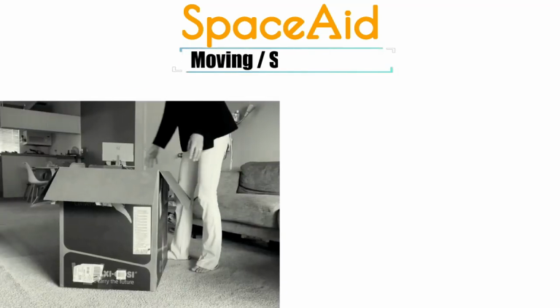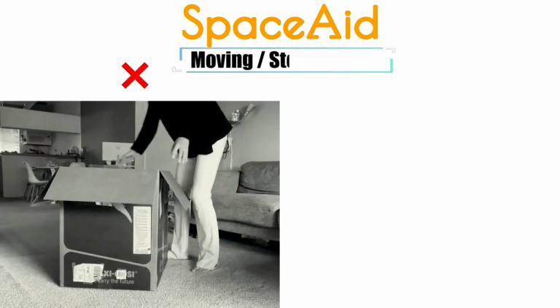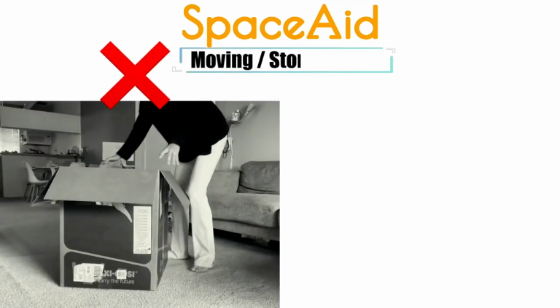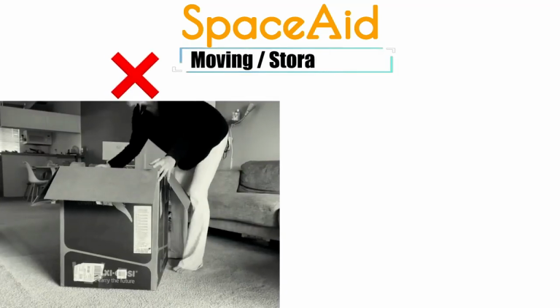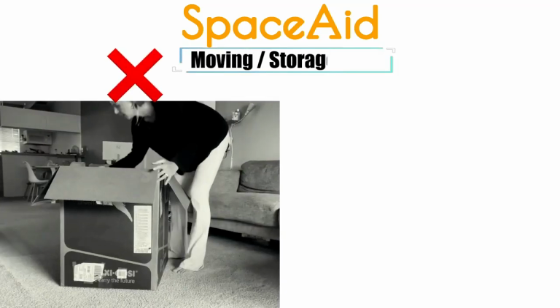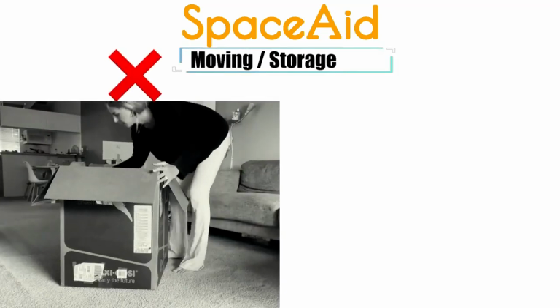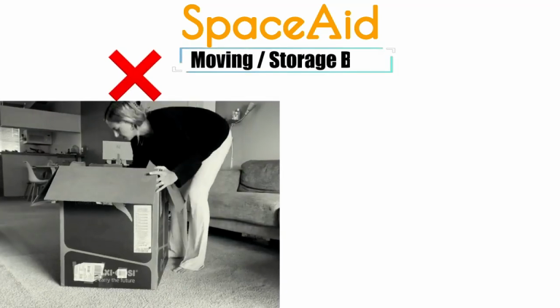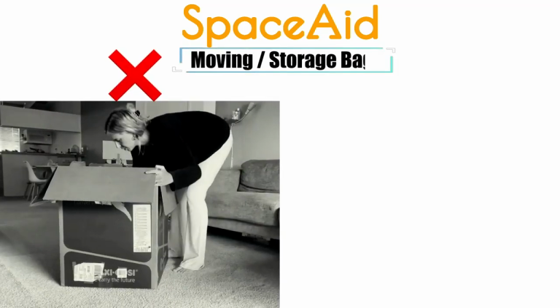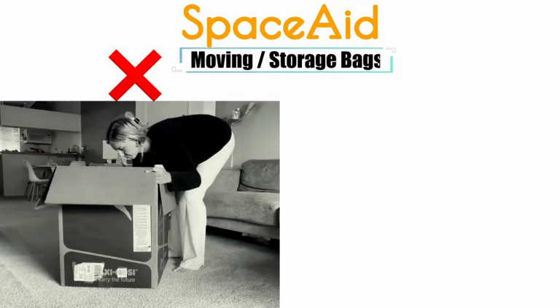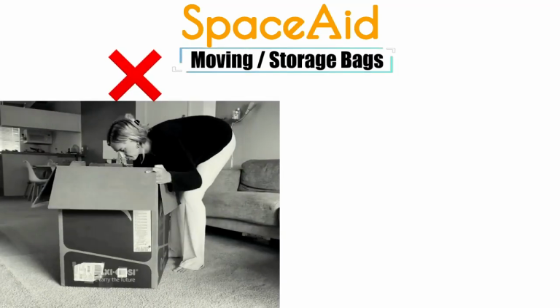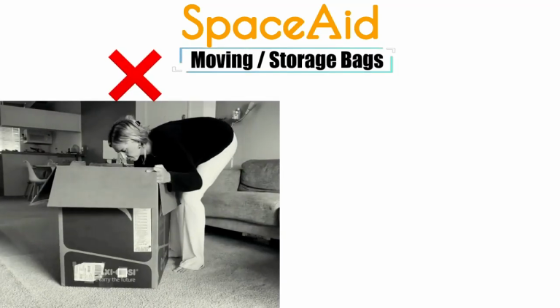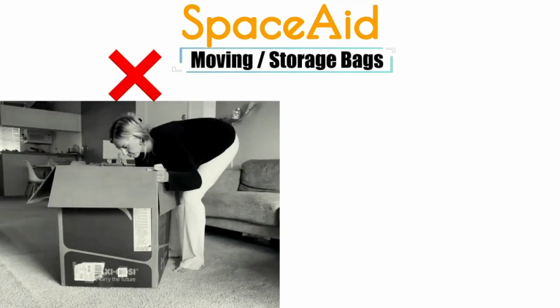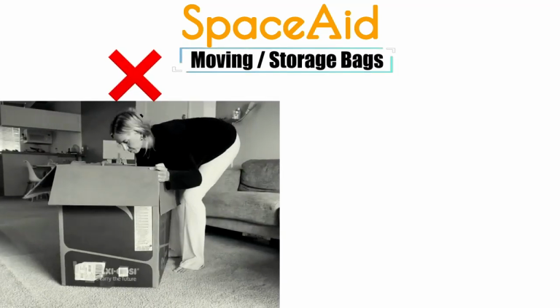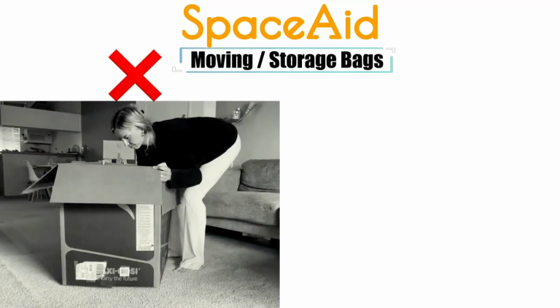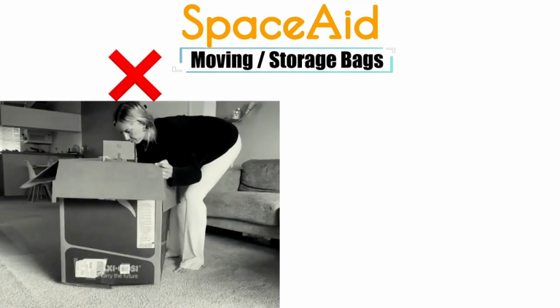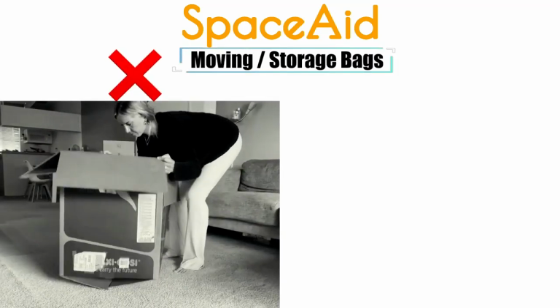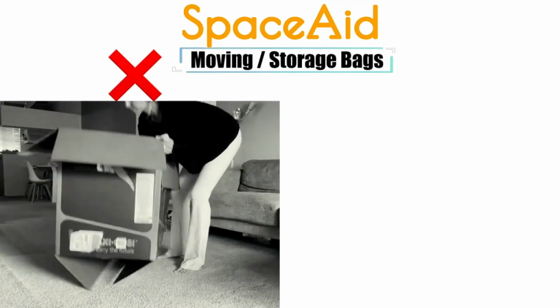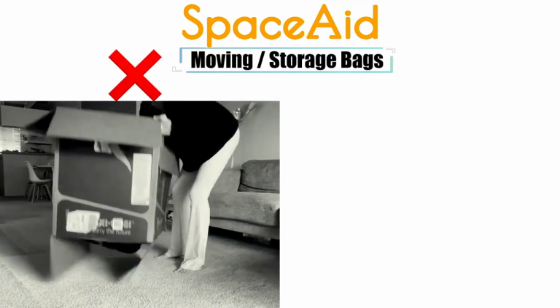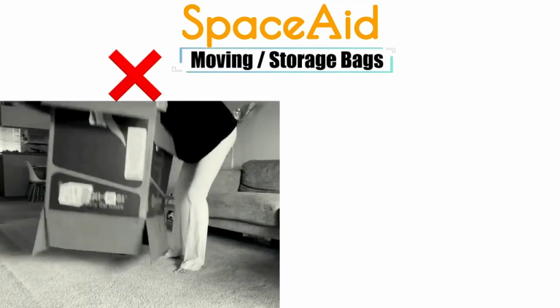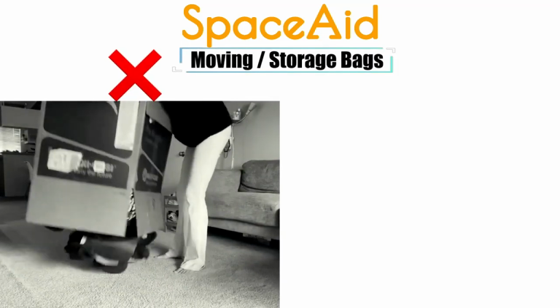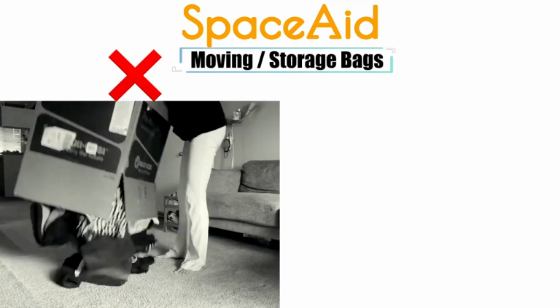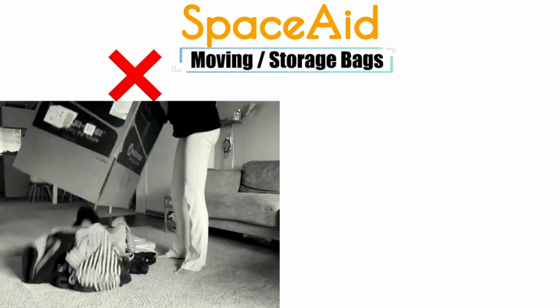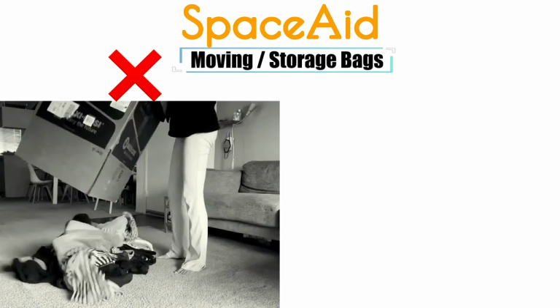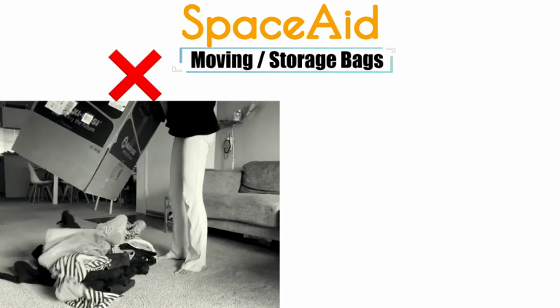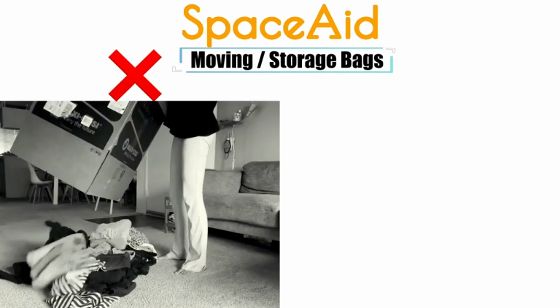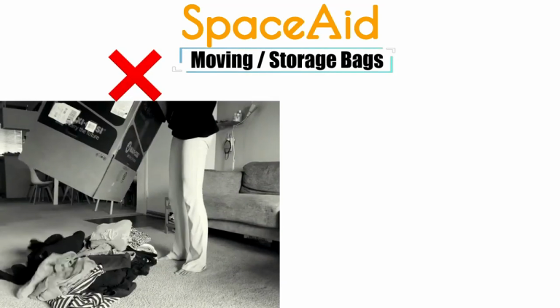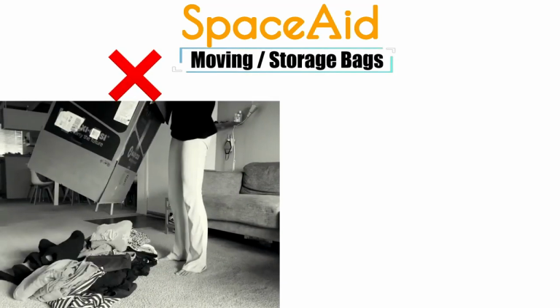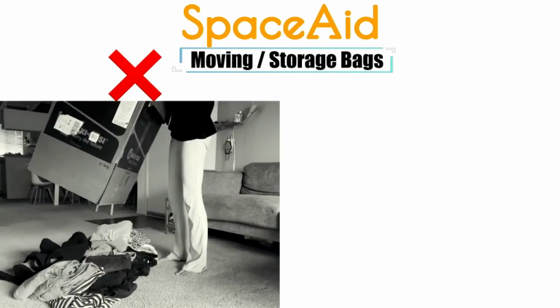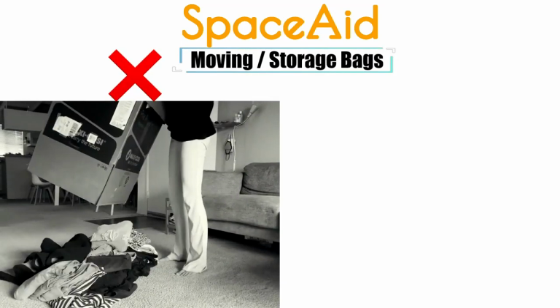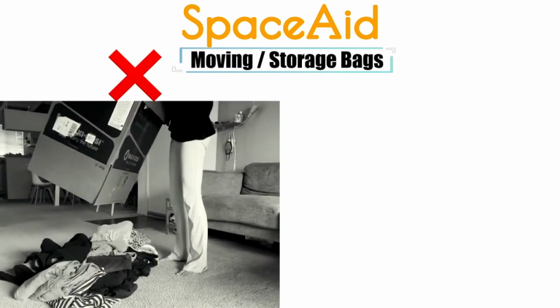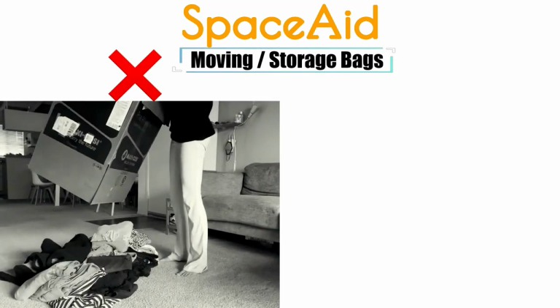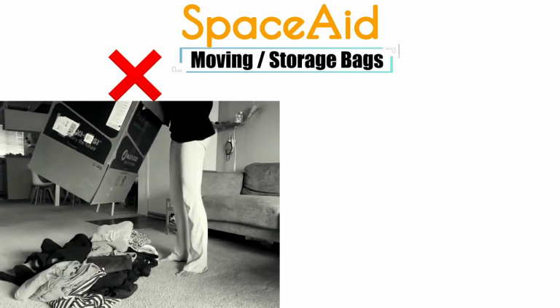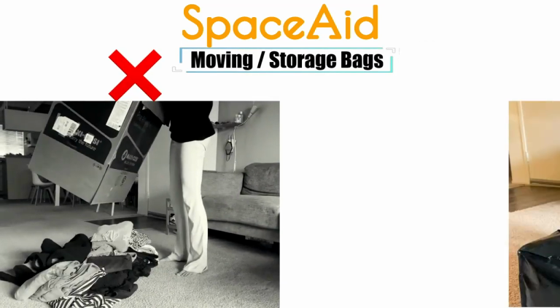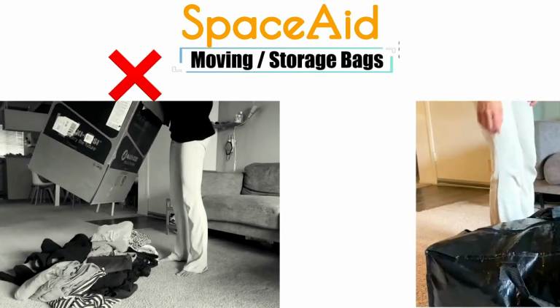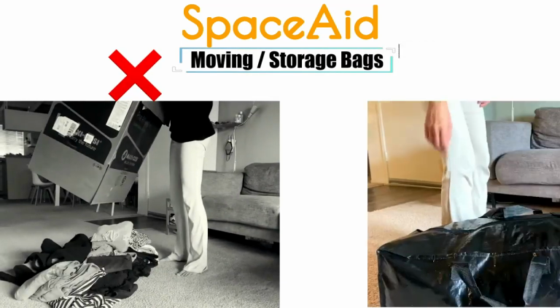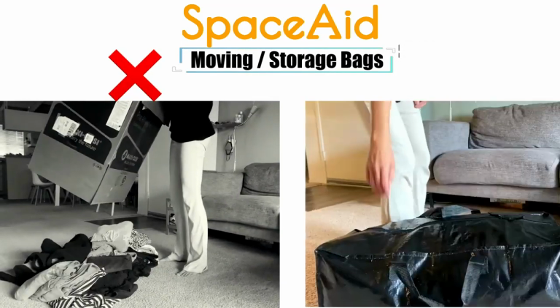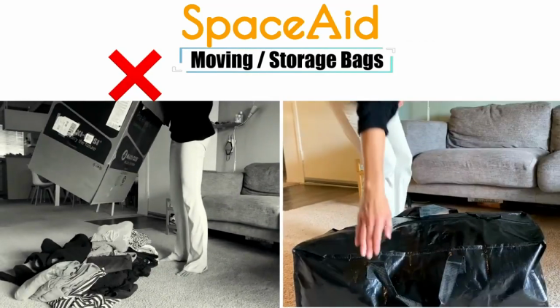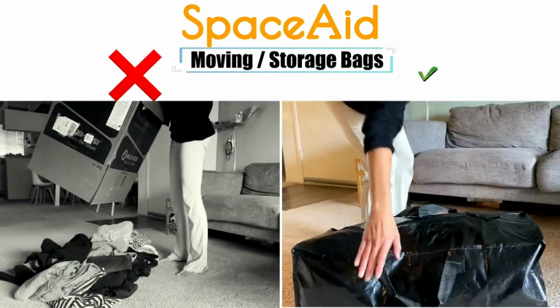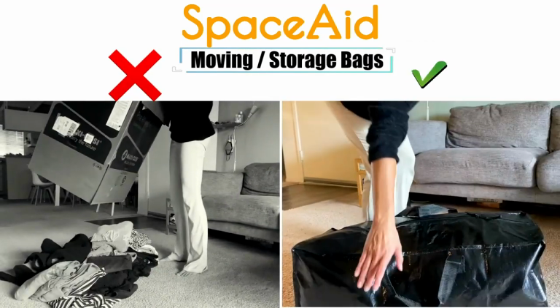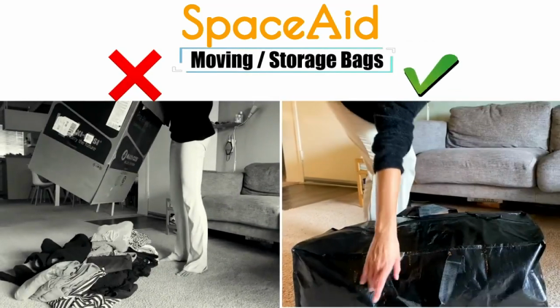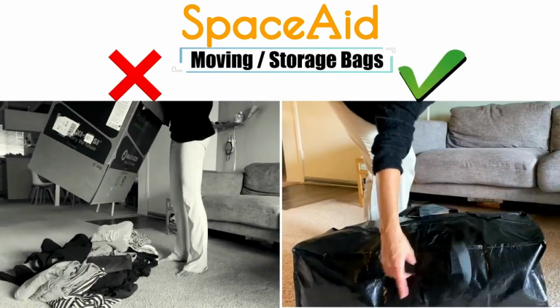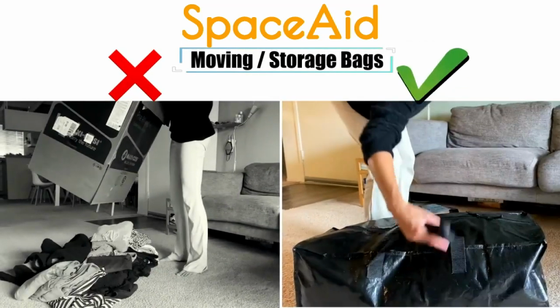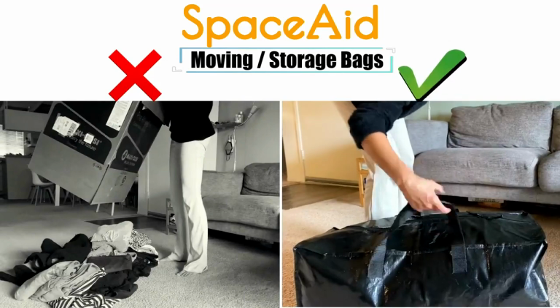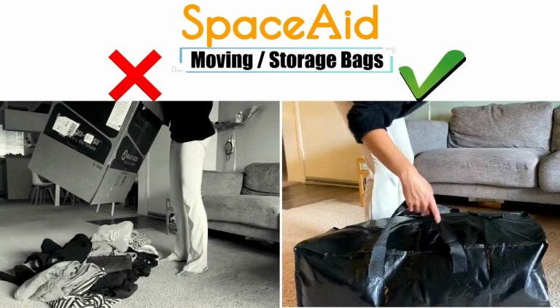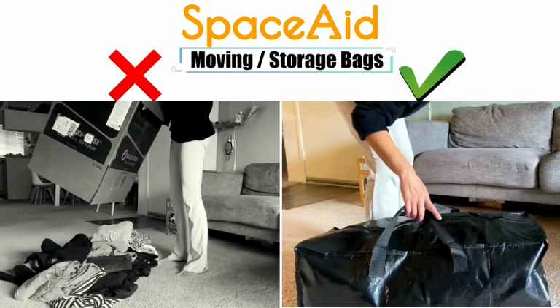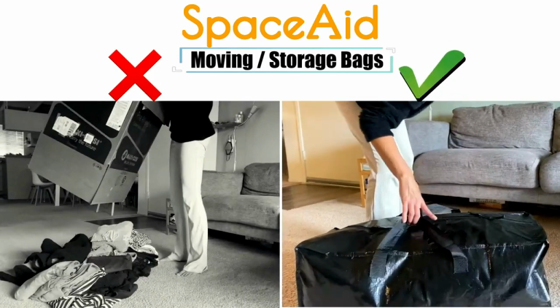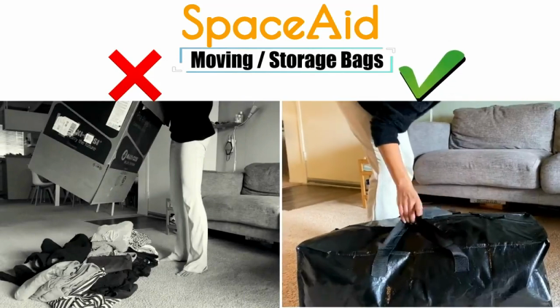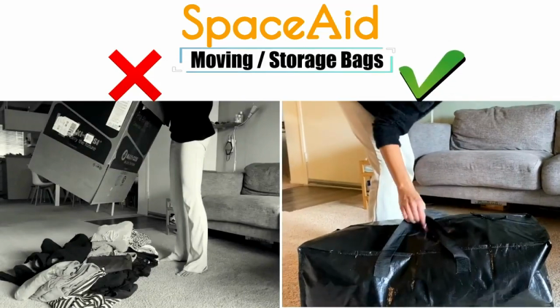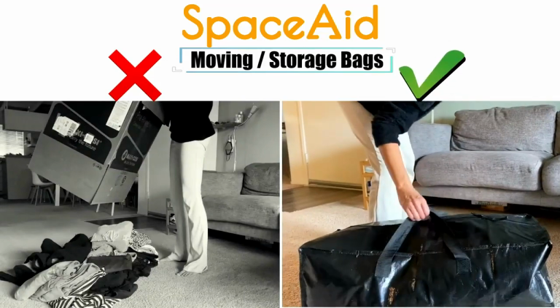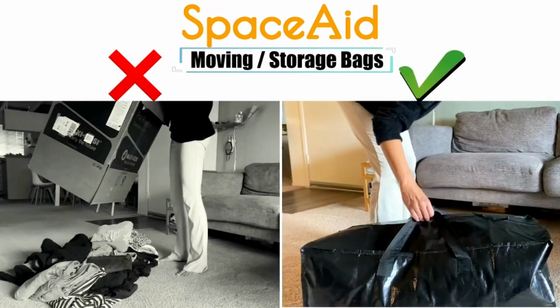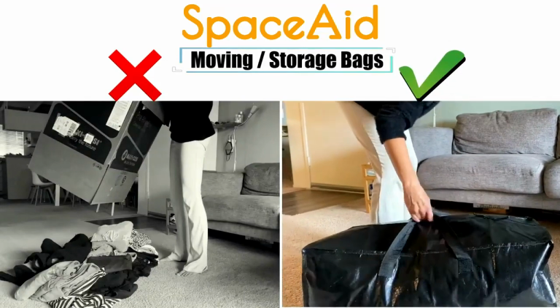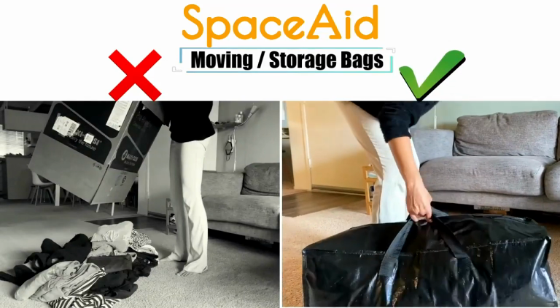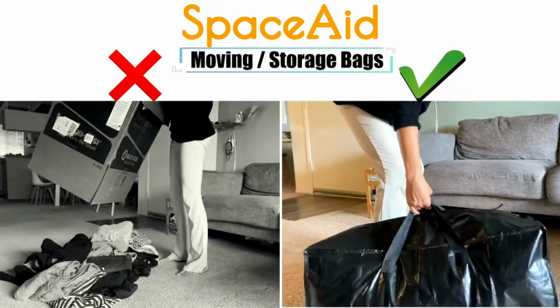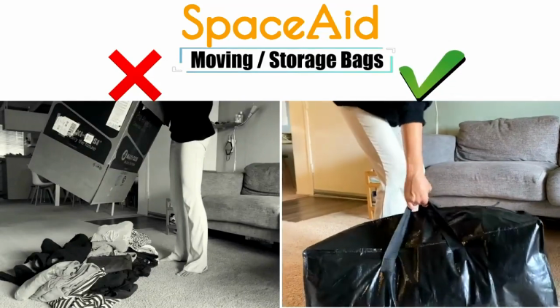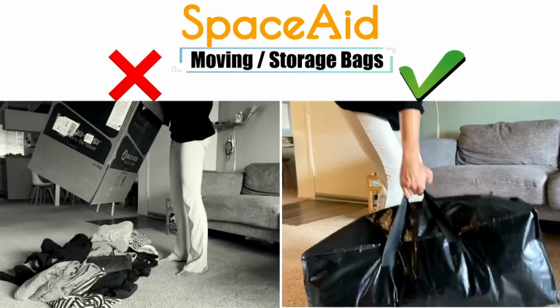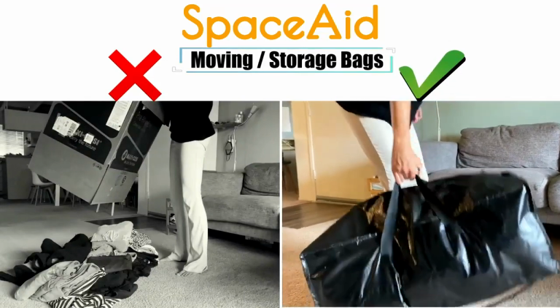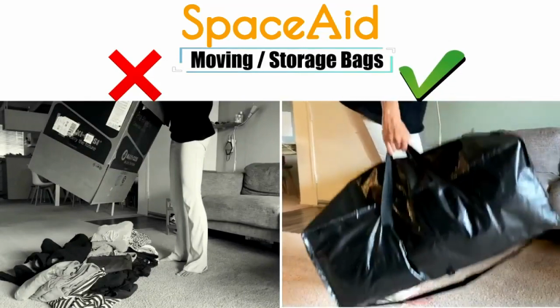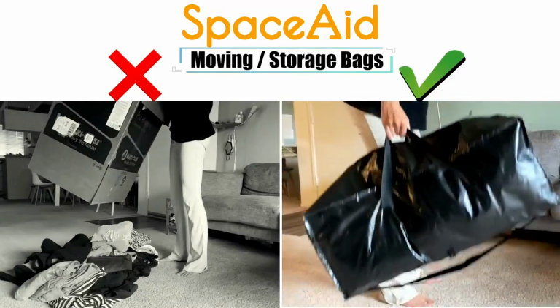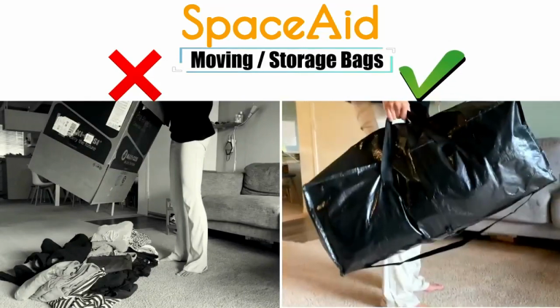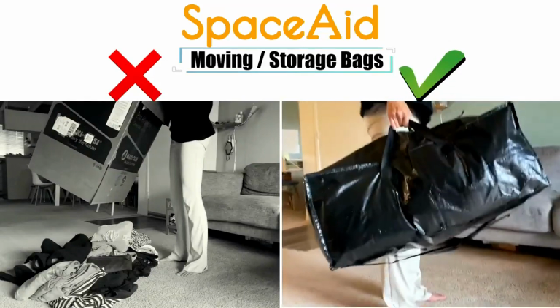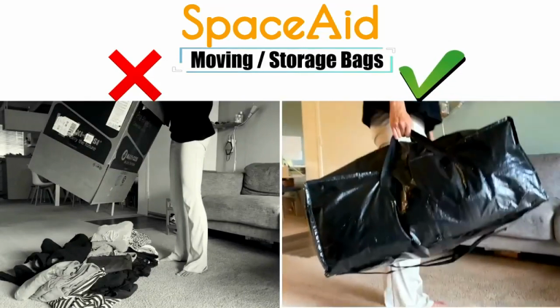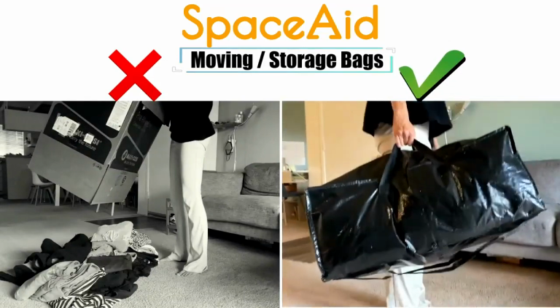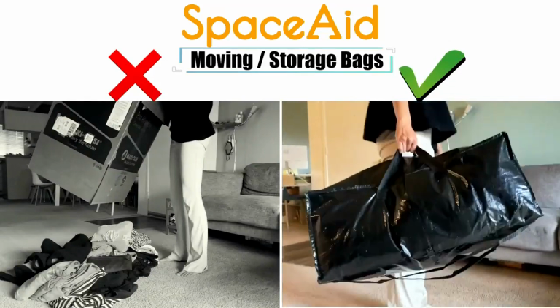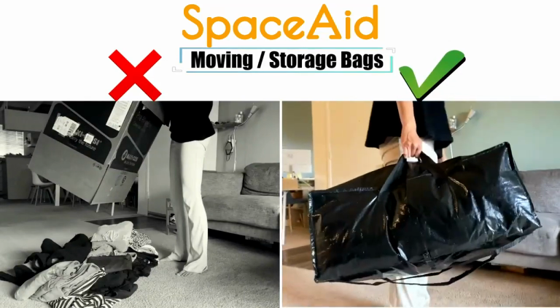Space Aid Bag can hold up to 60 pounds safely, more durable than a box, plastic bin and other containers, and no need for tape.